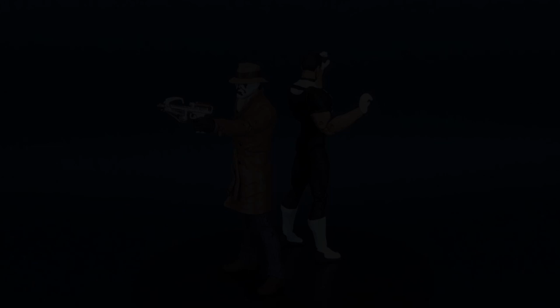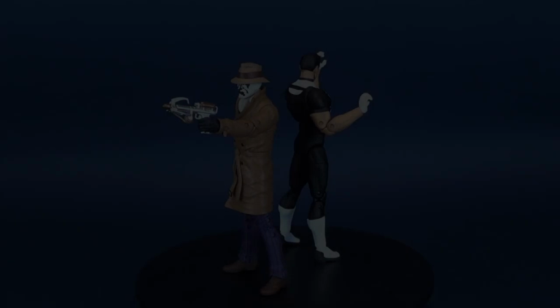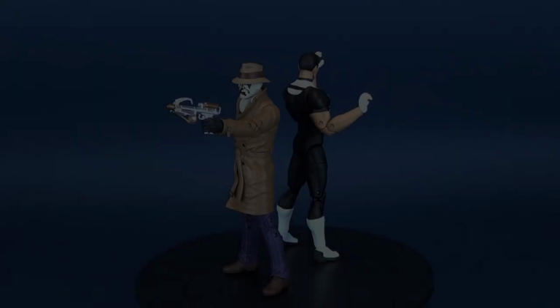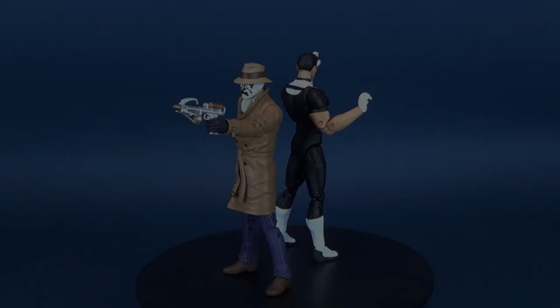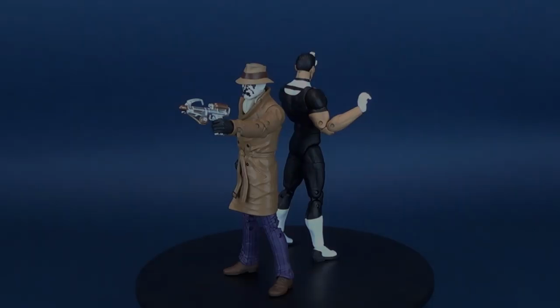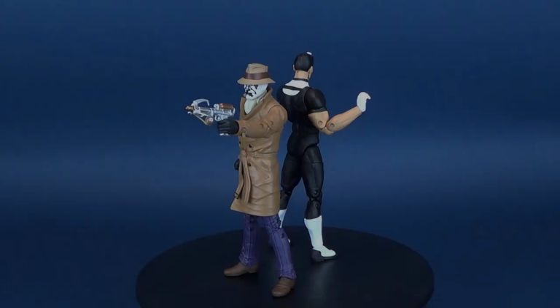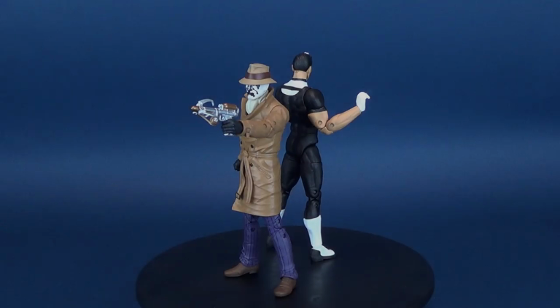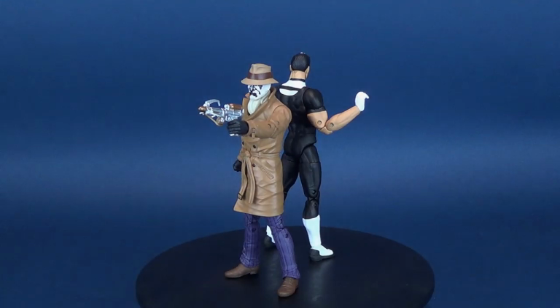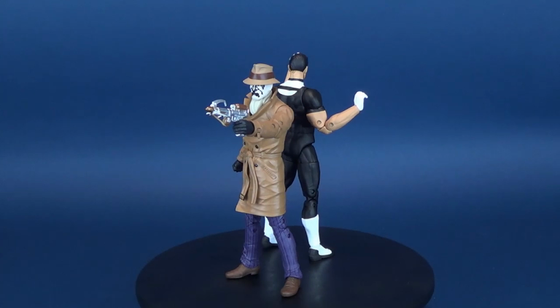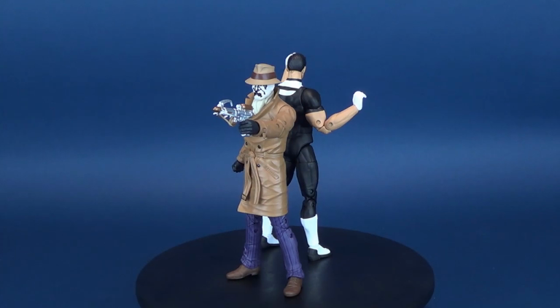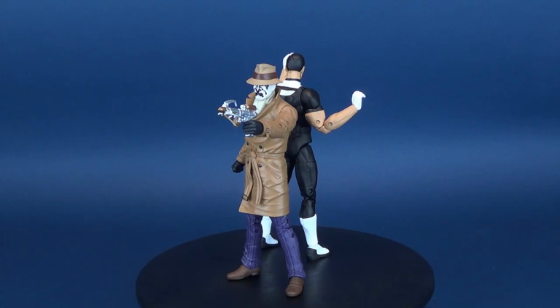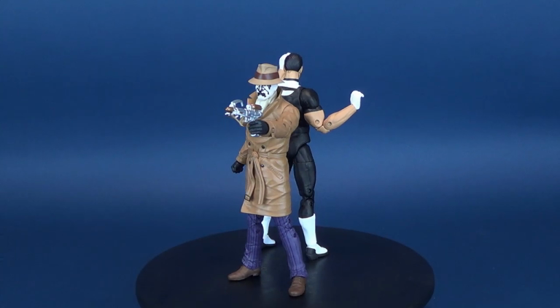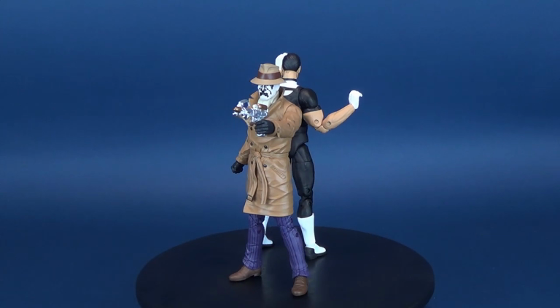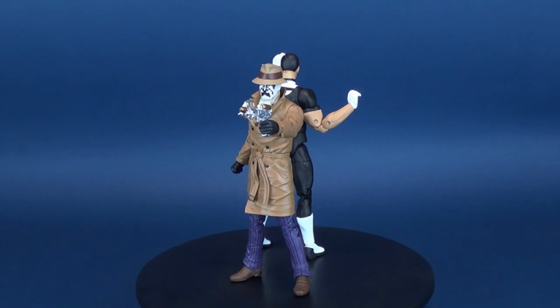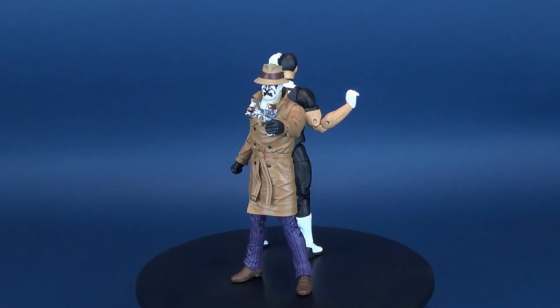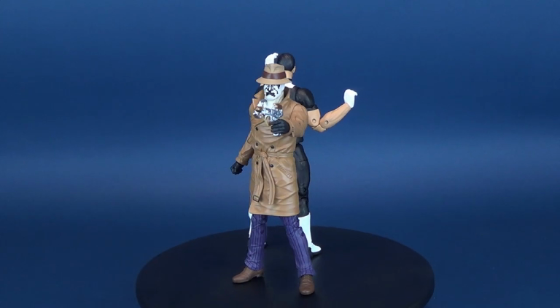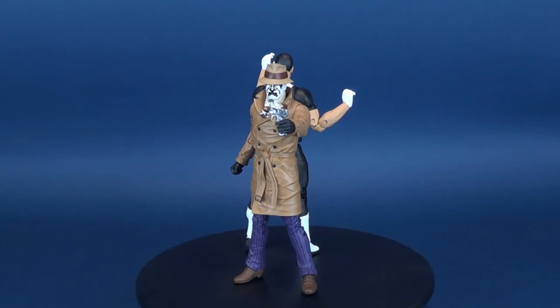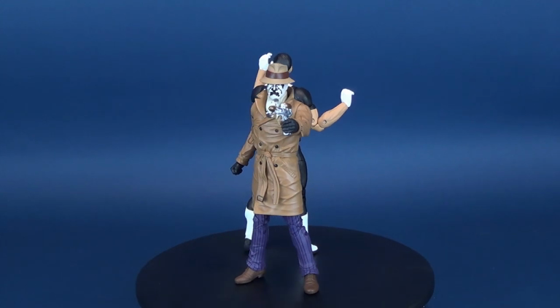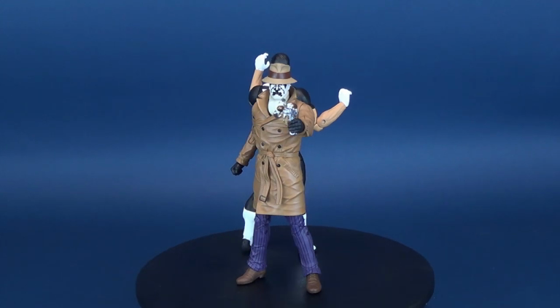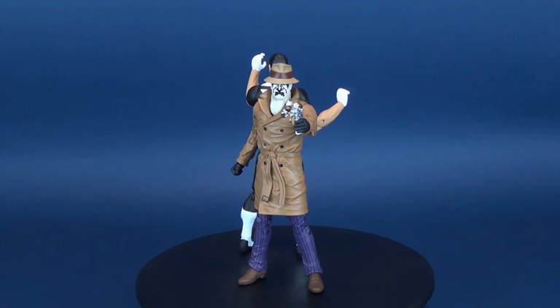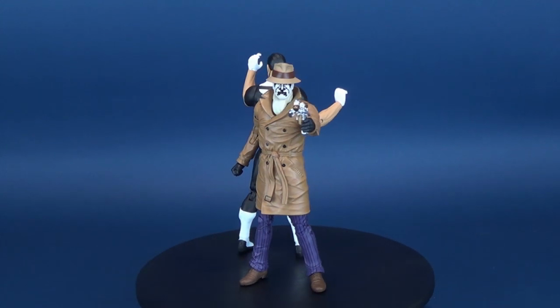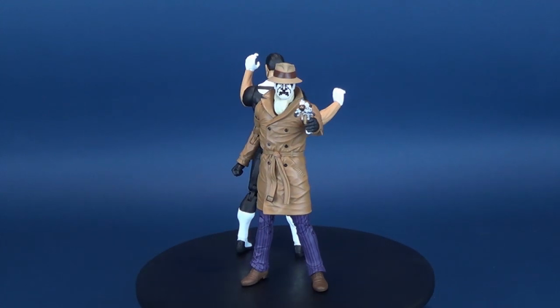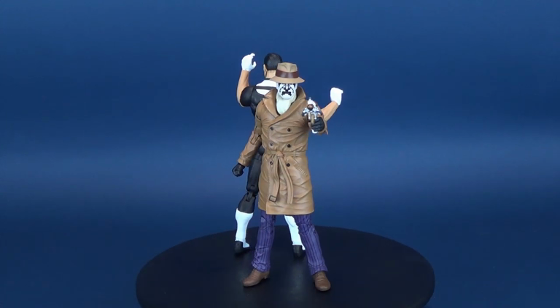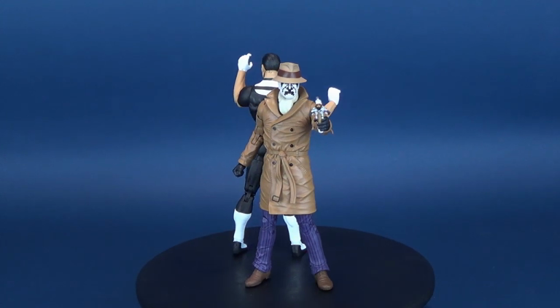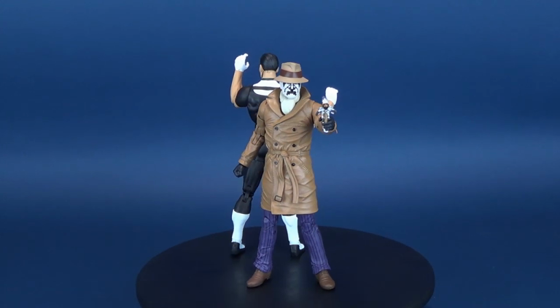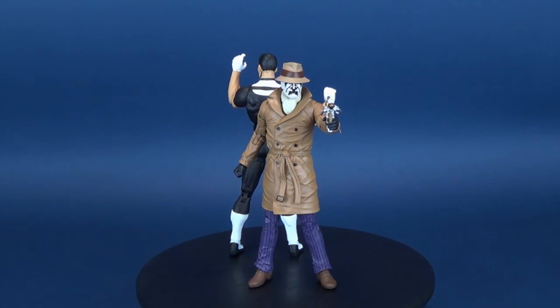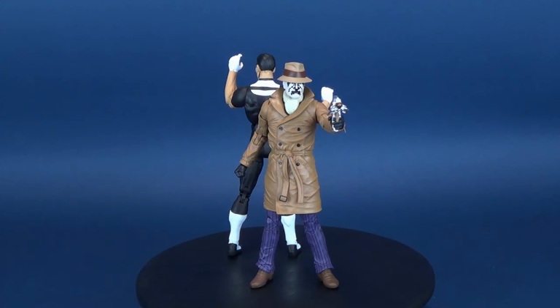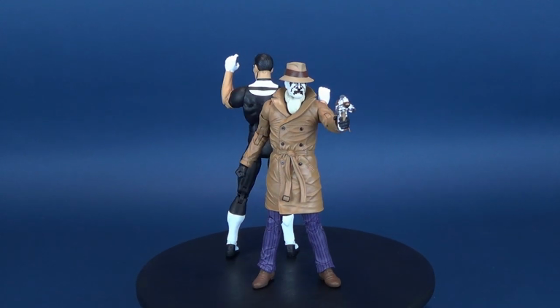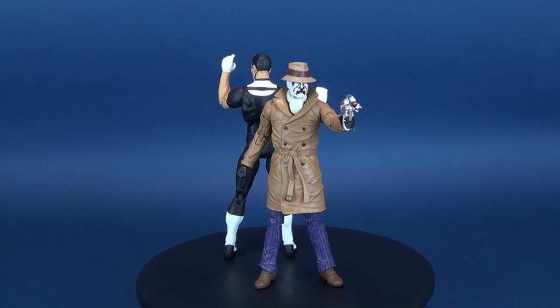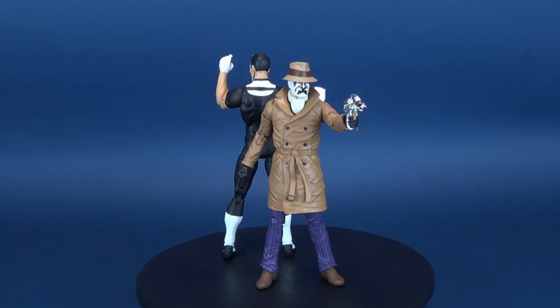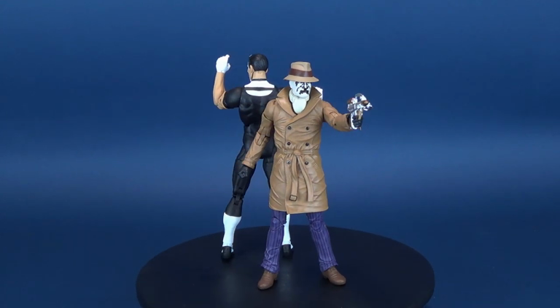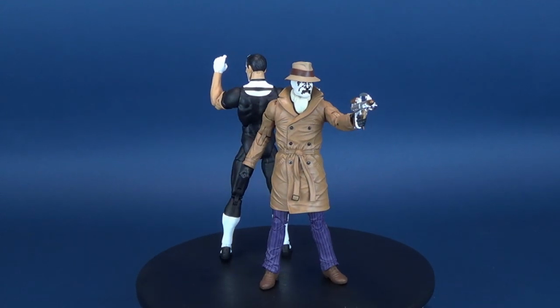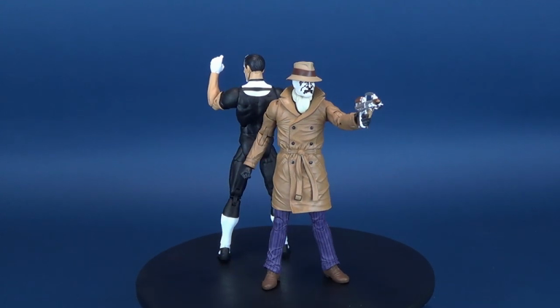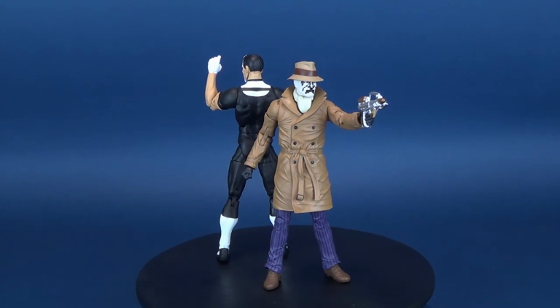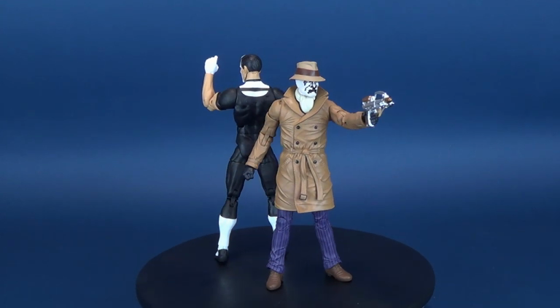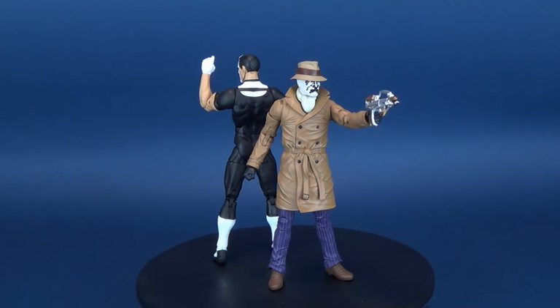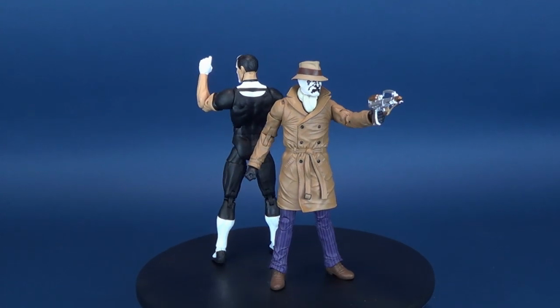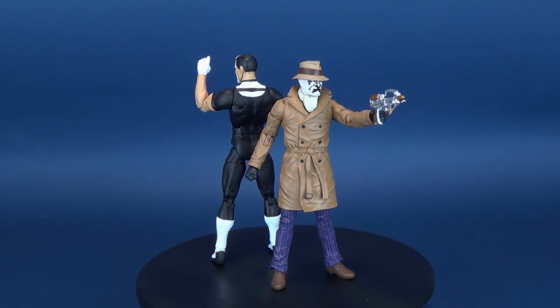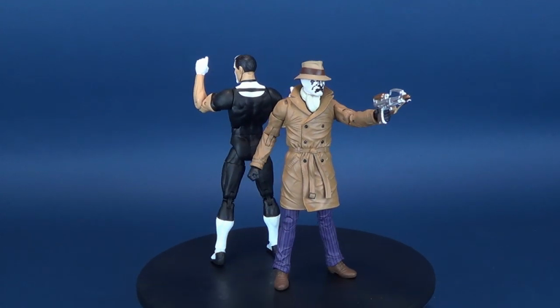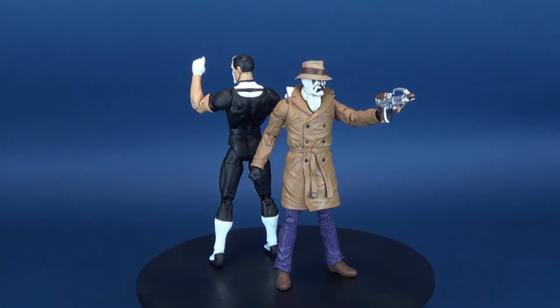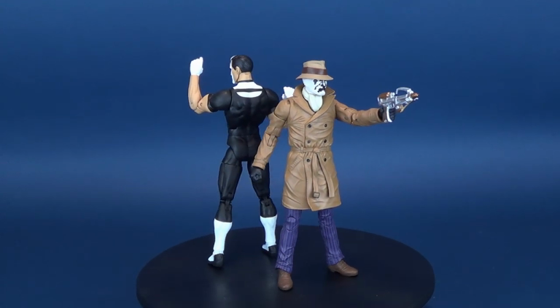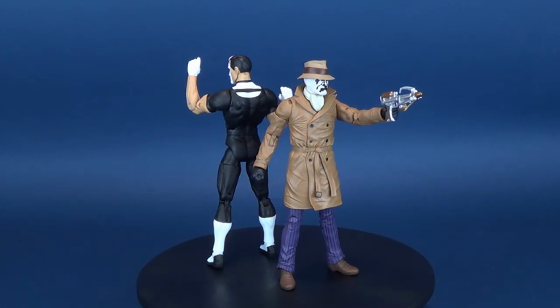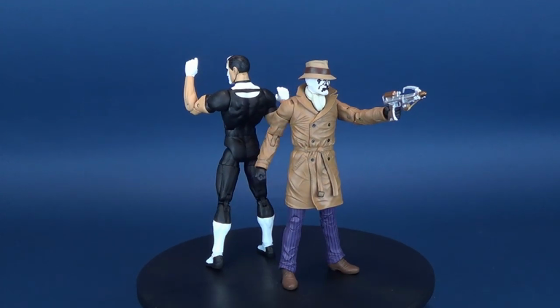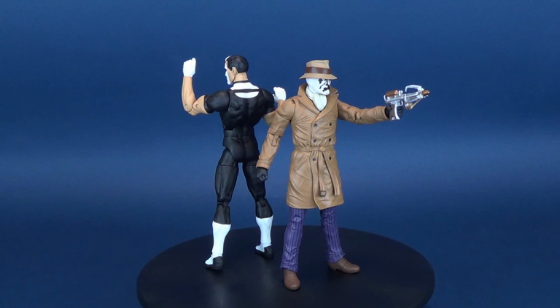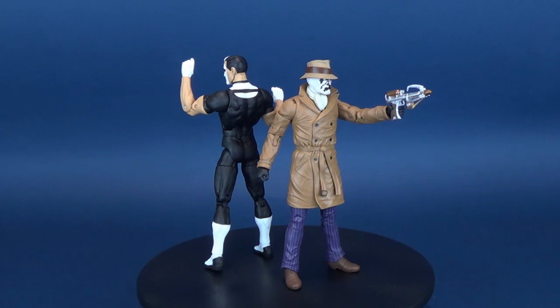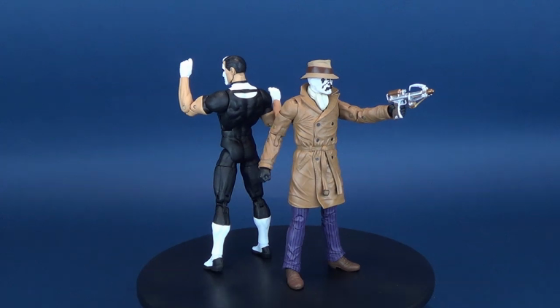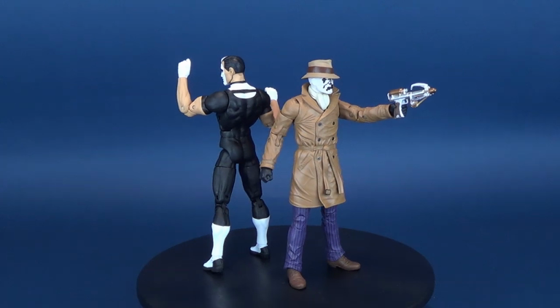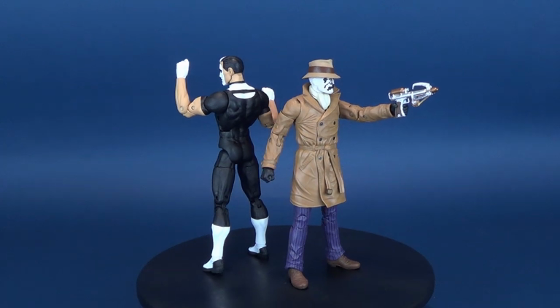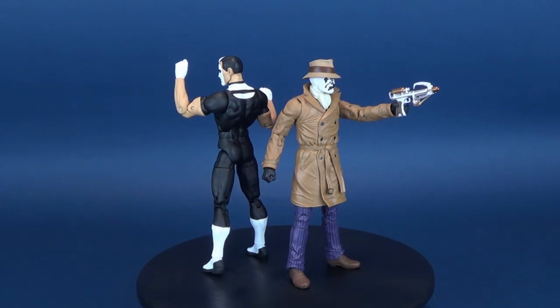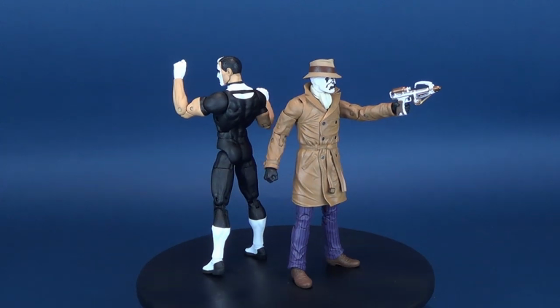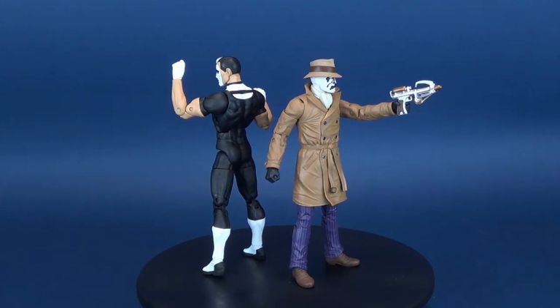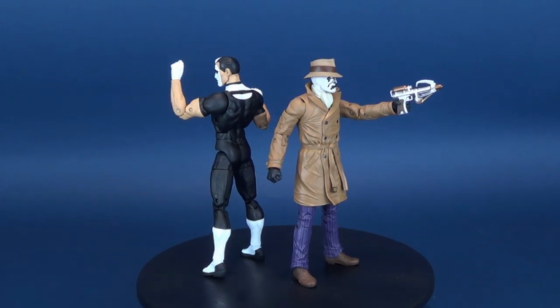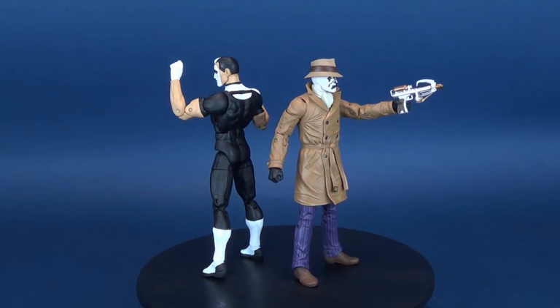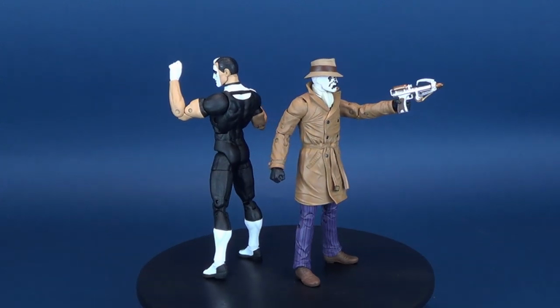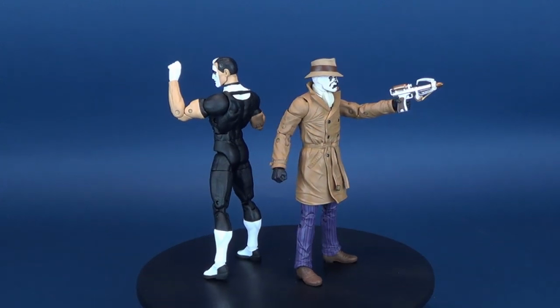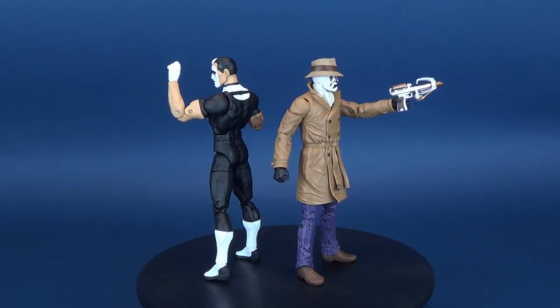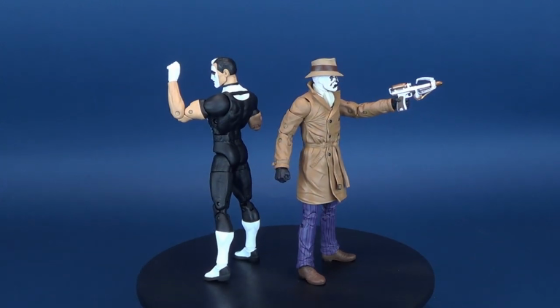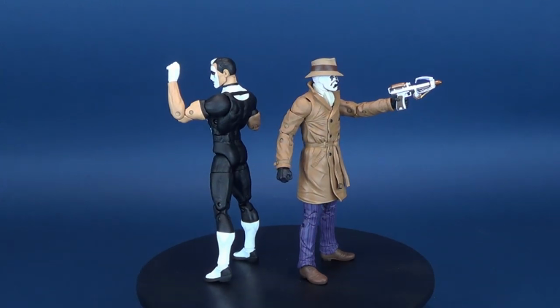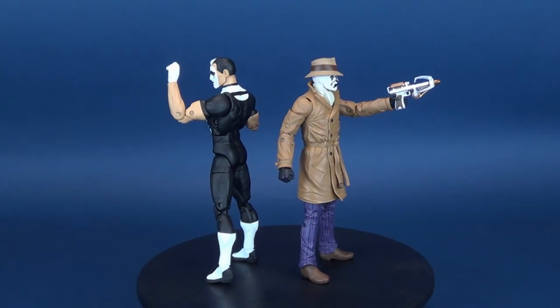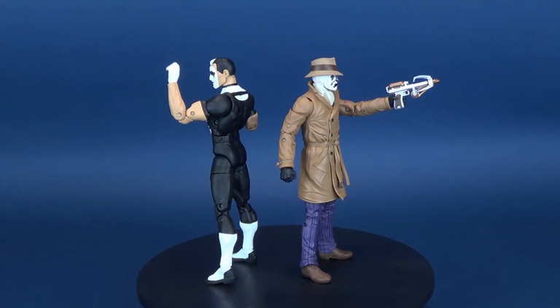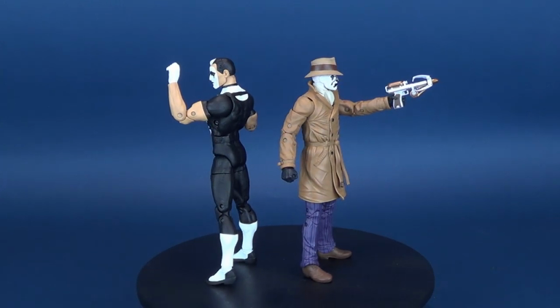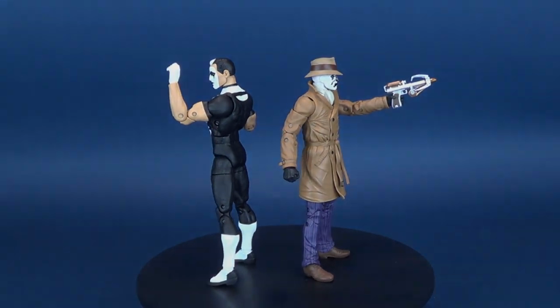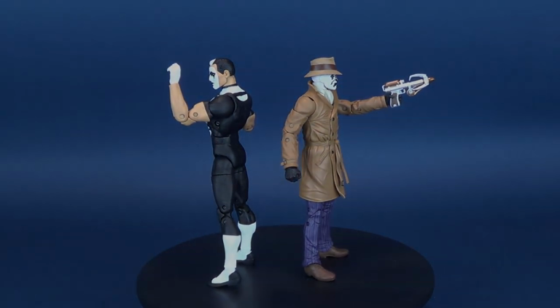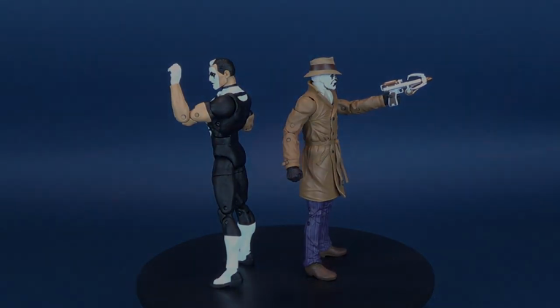The clock is ticking. Here's your look at the DC Collectibles Doomsday Clock Rorschach and Mime Action Figure 2-Pack.